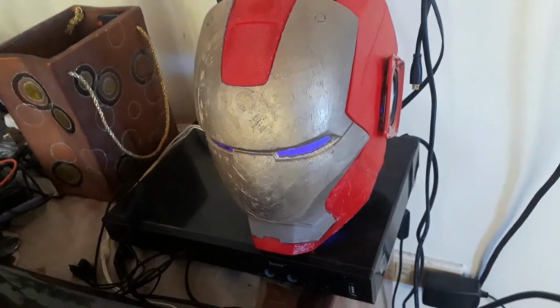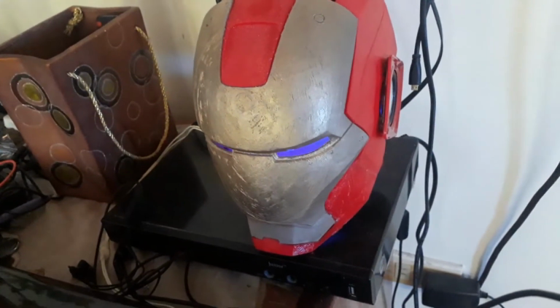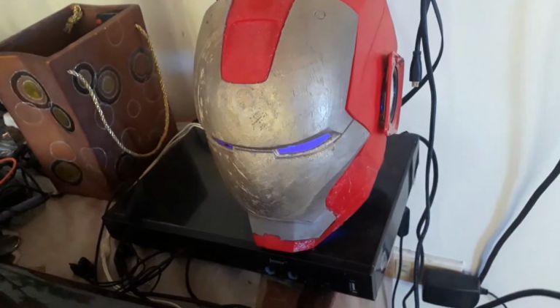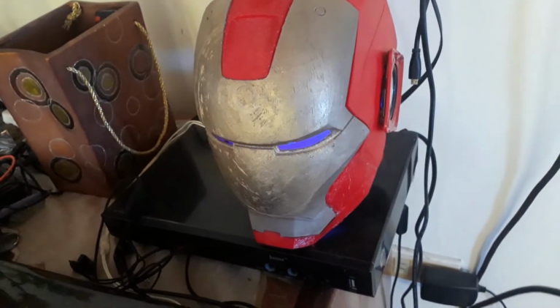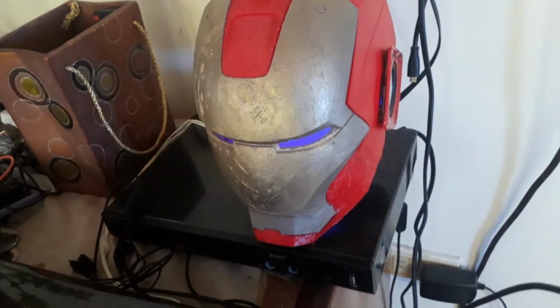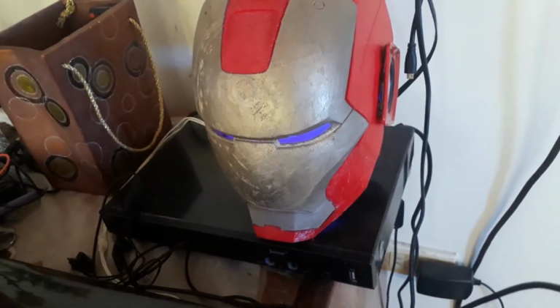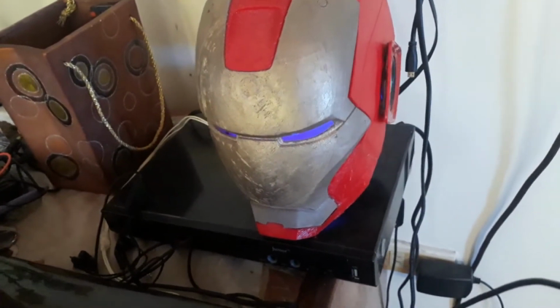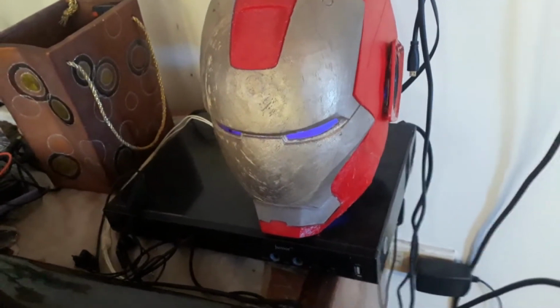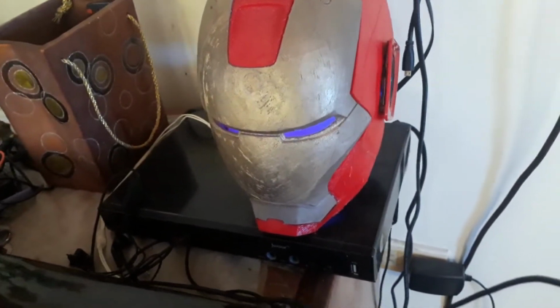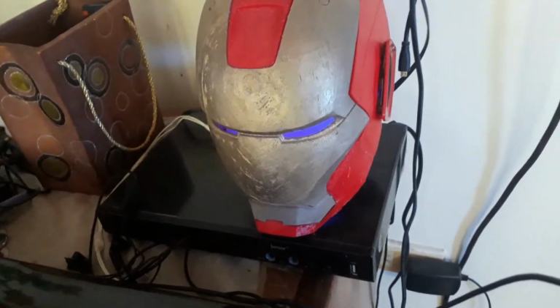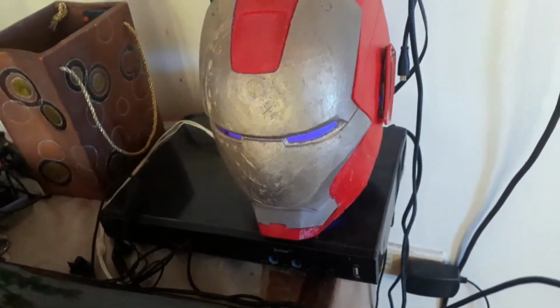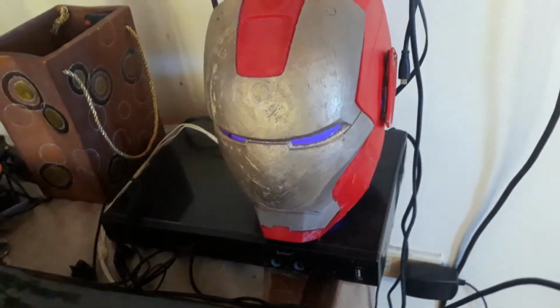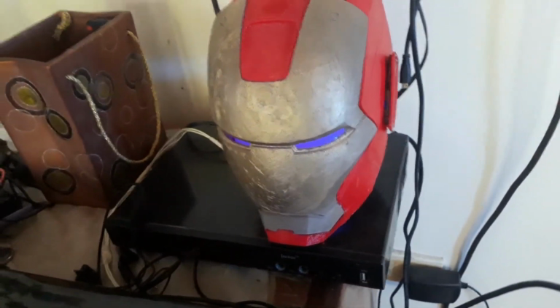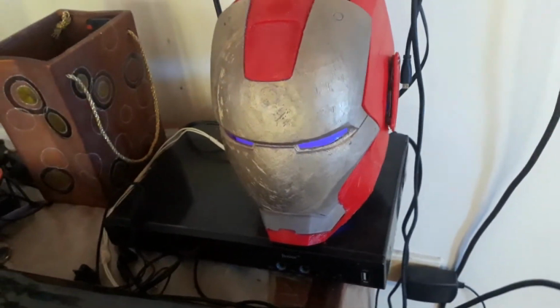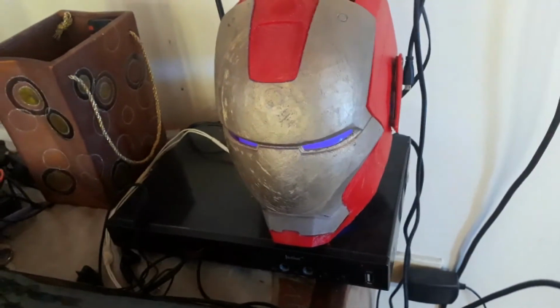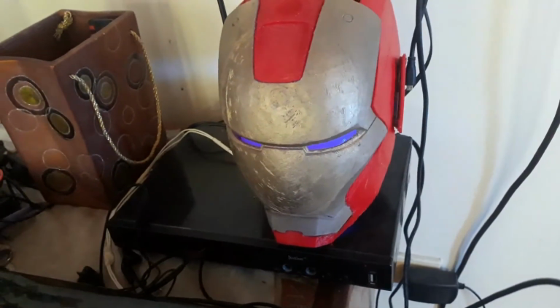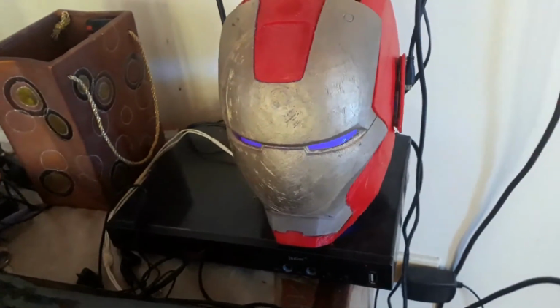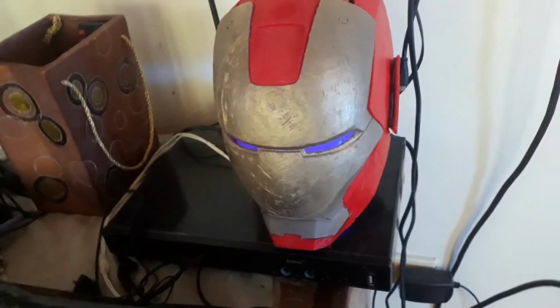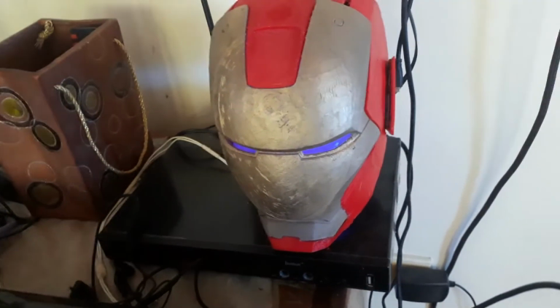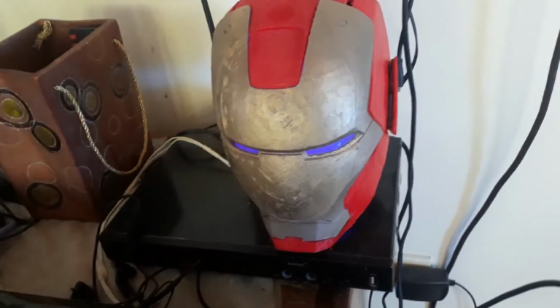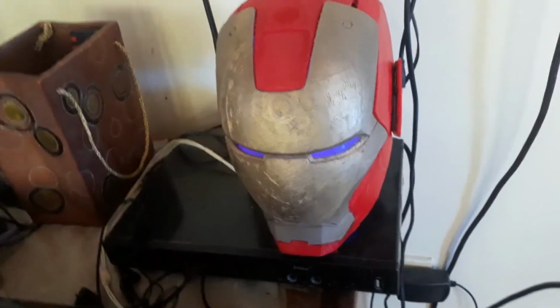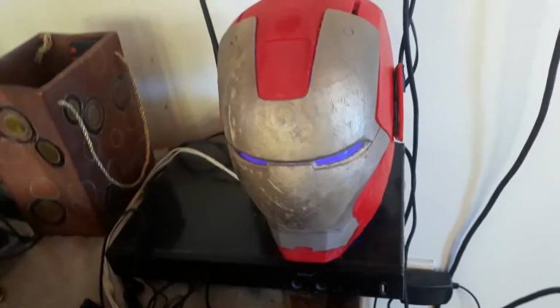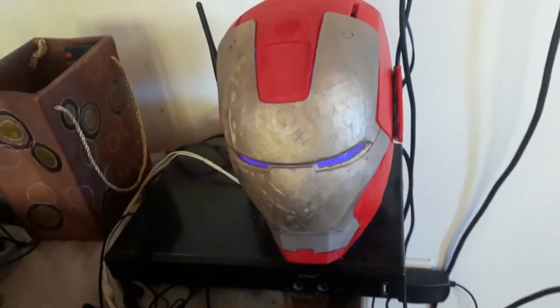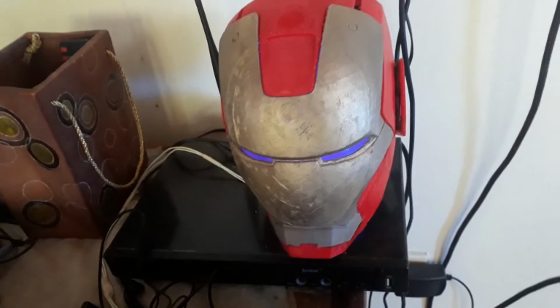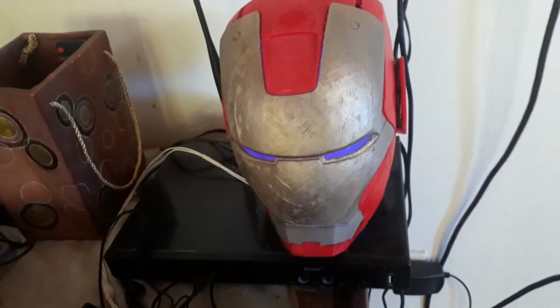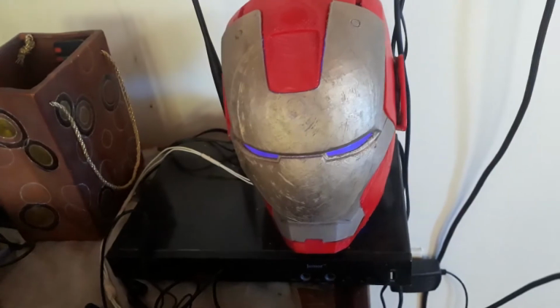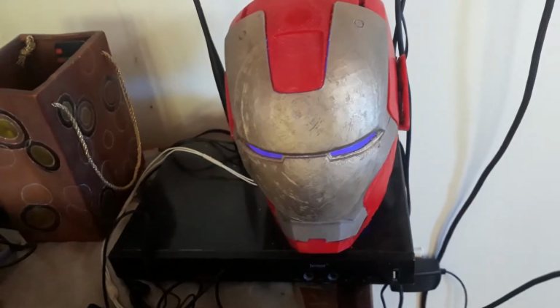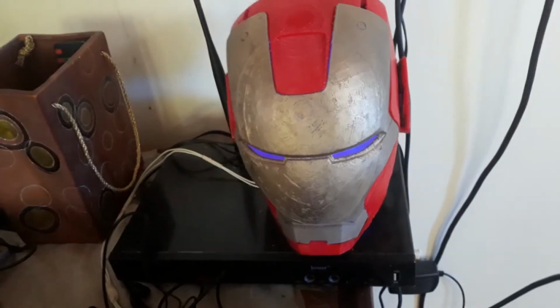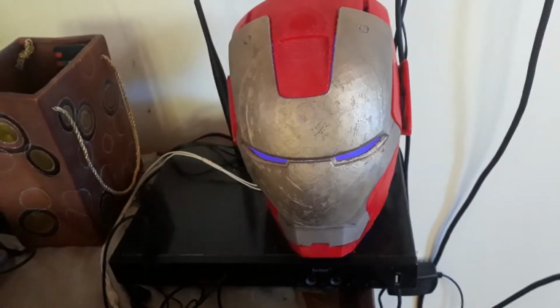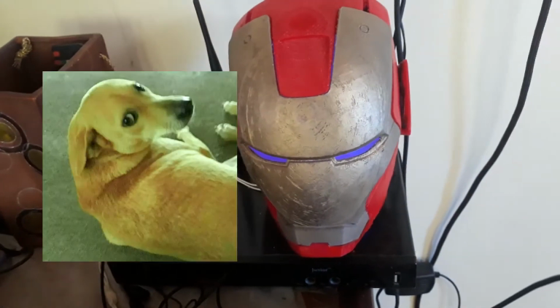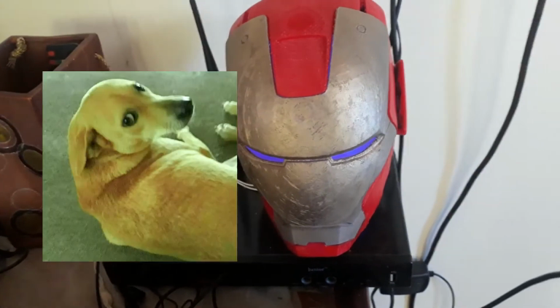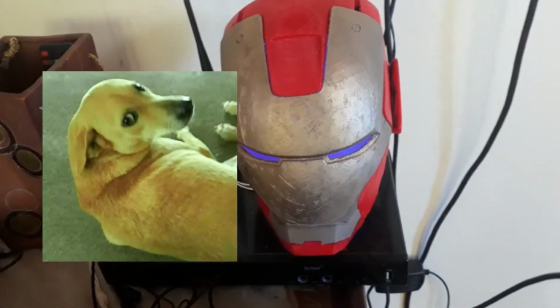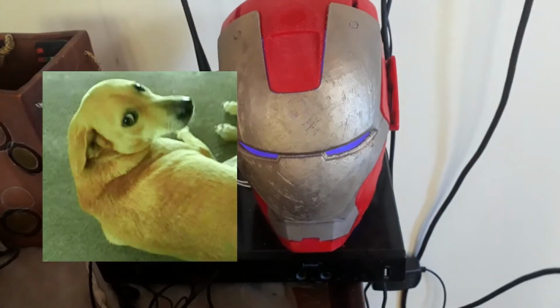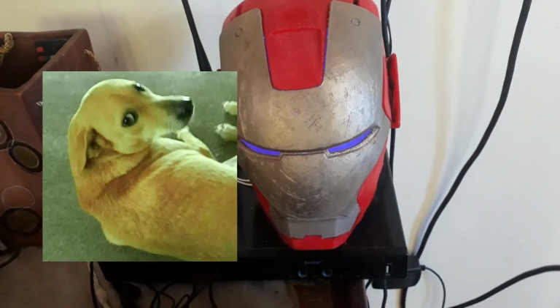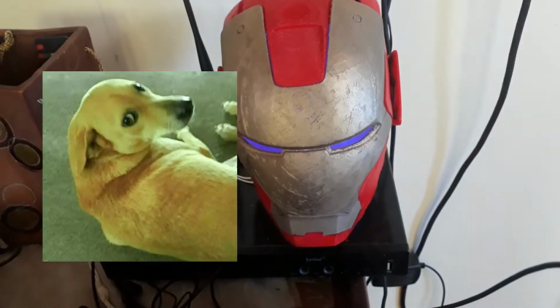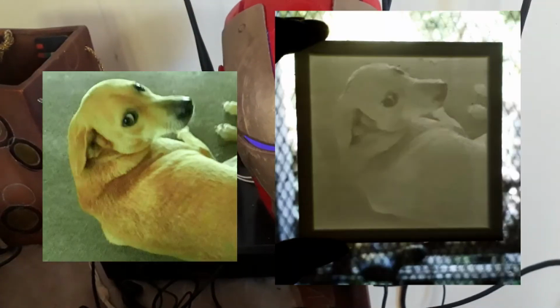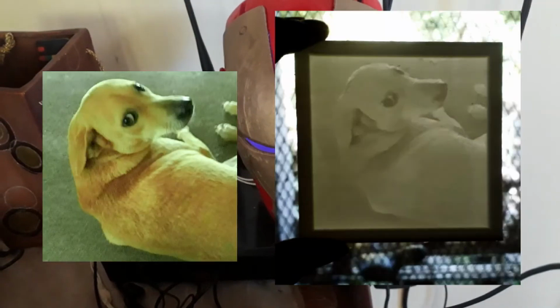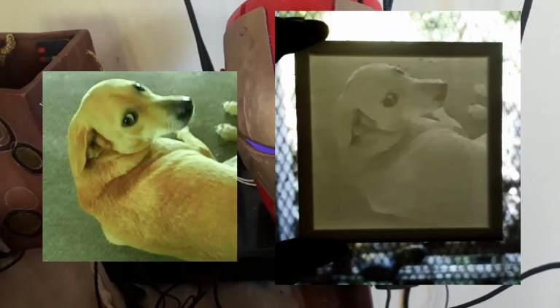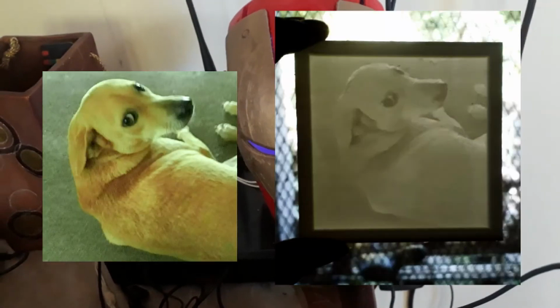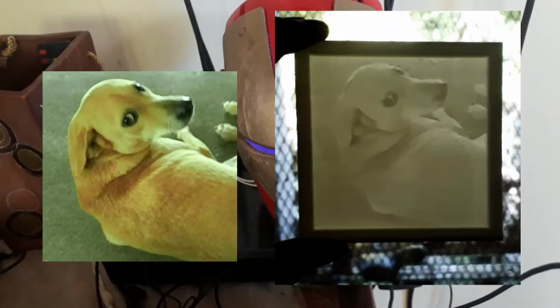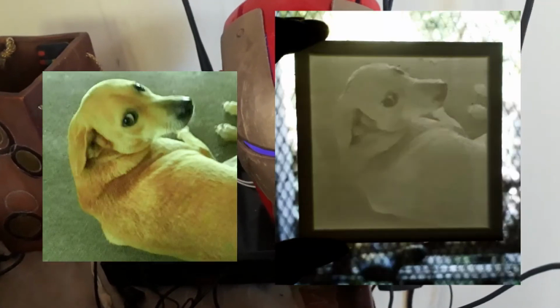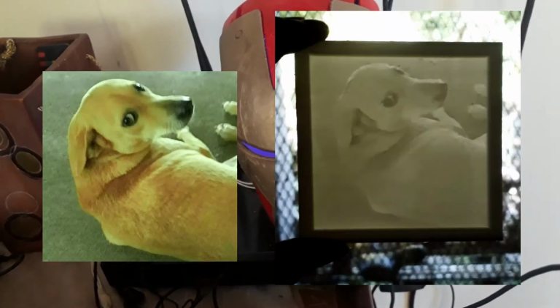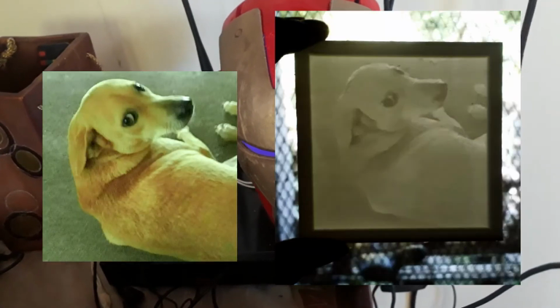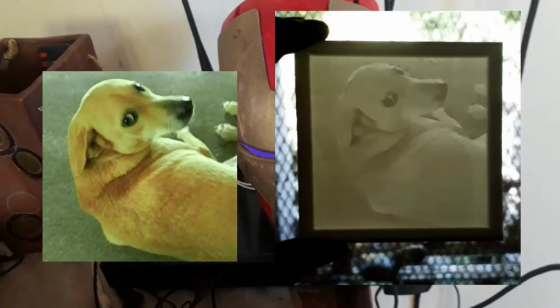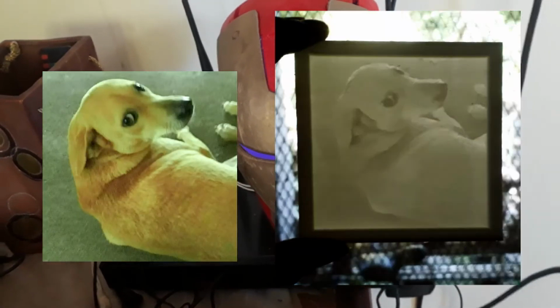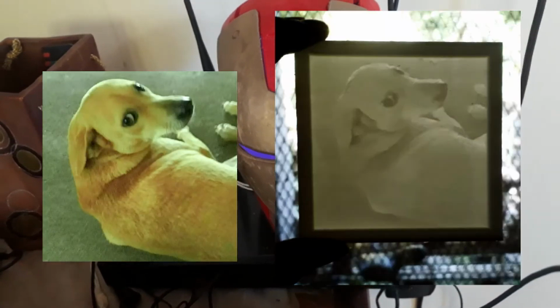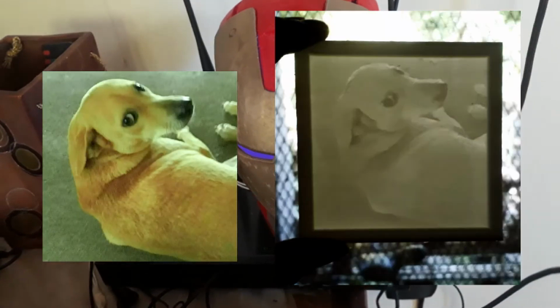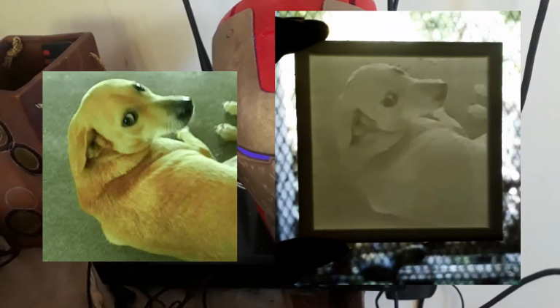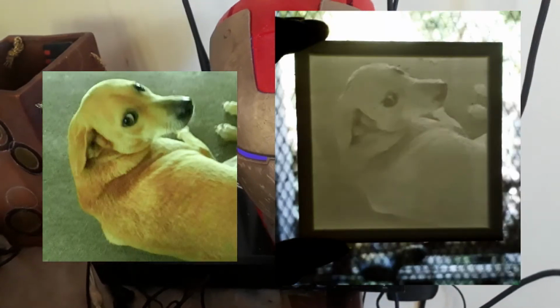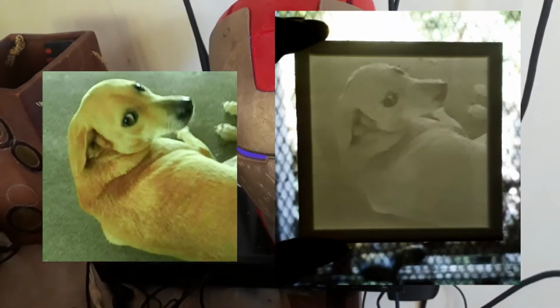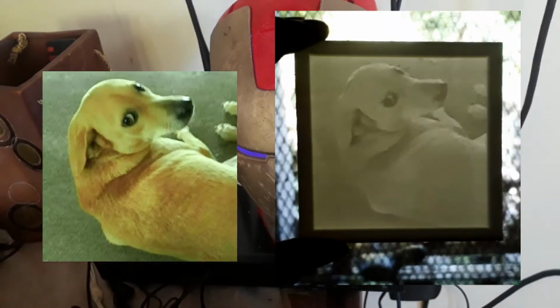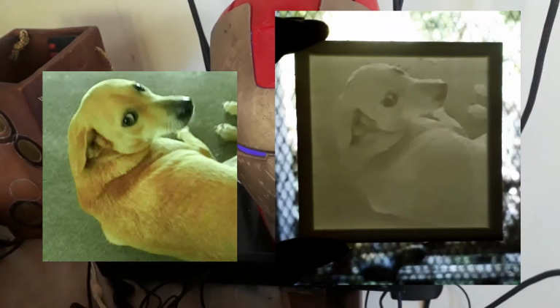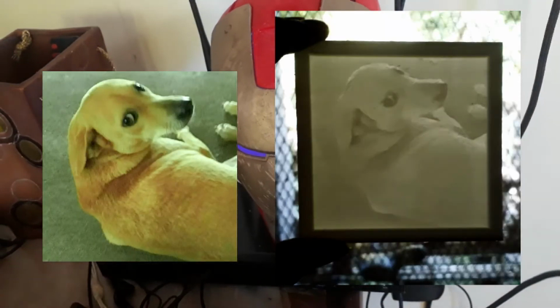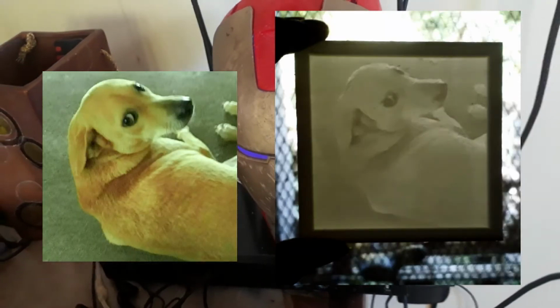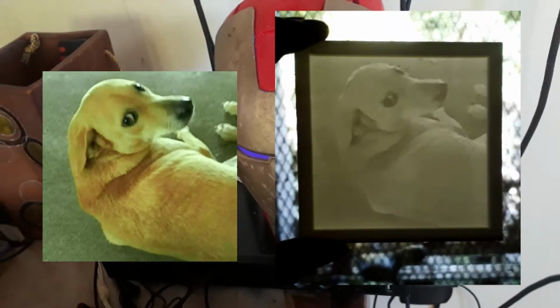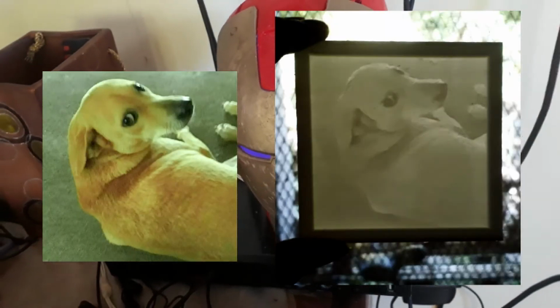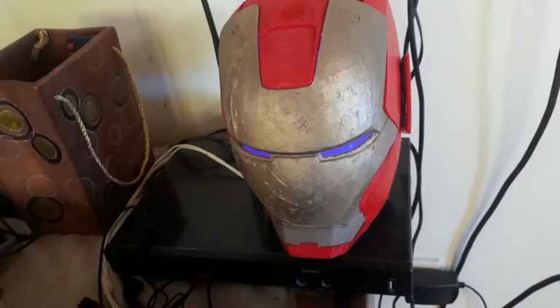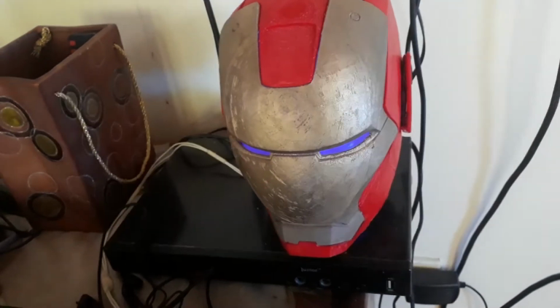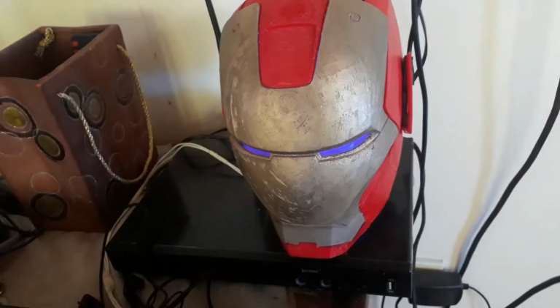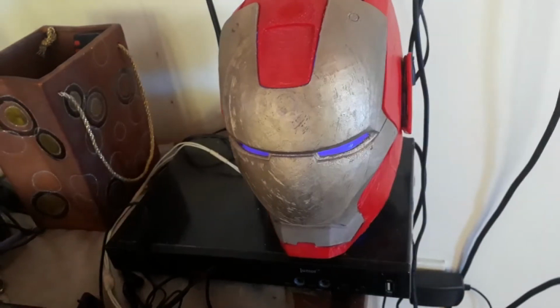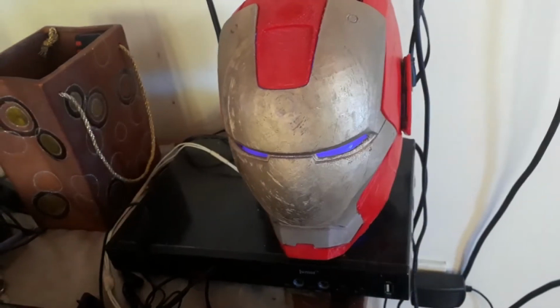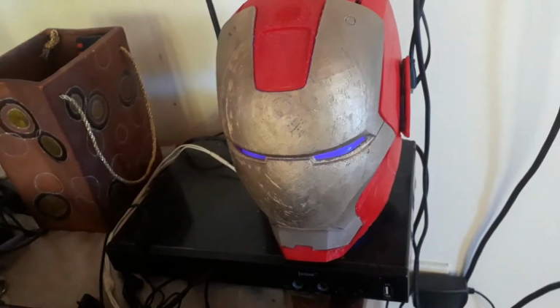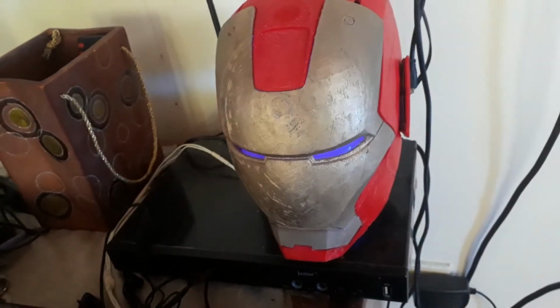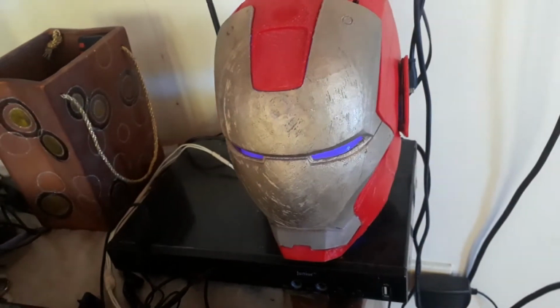Welcome! In this video, we will show you how we make a lithophane with 3D printing. So stay tuned and learn!